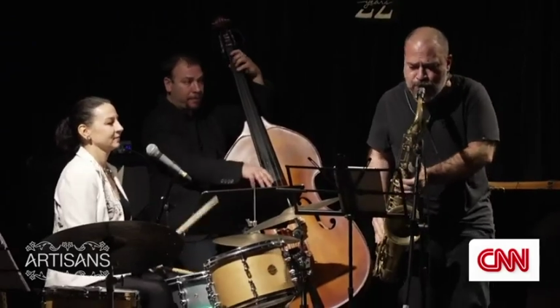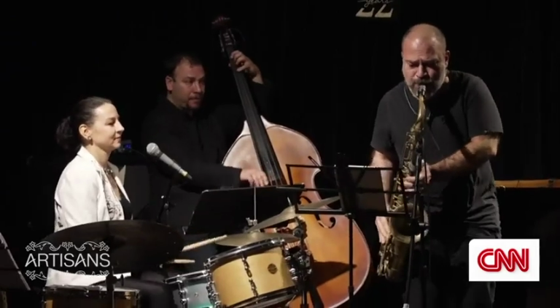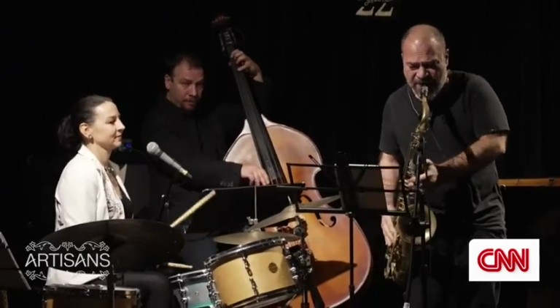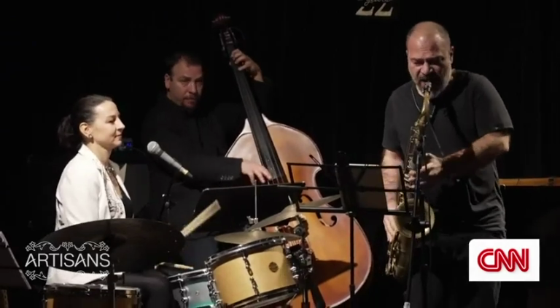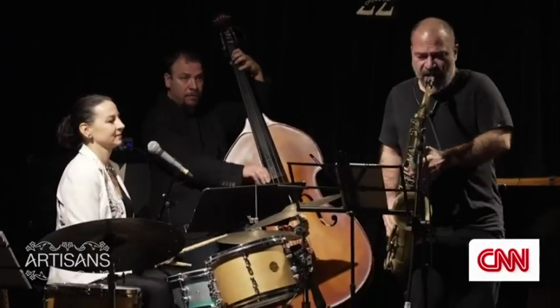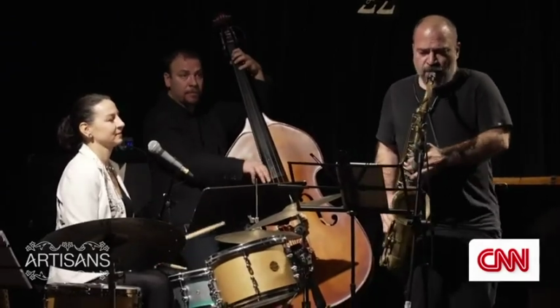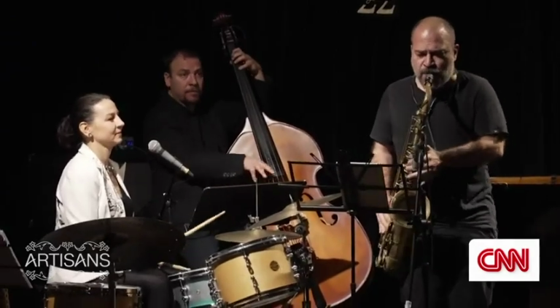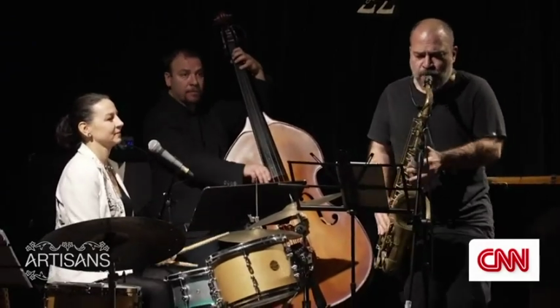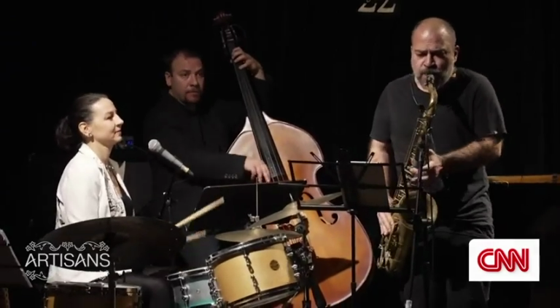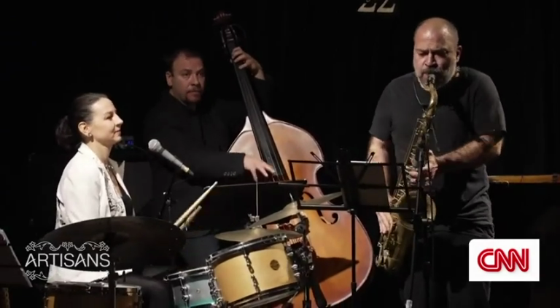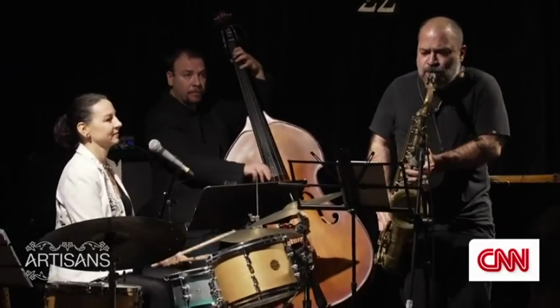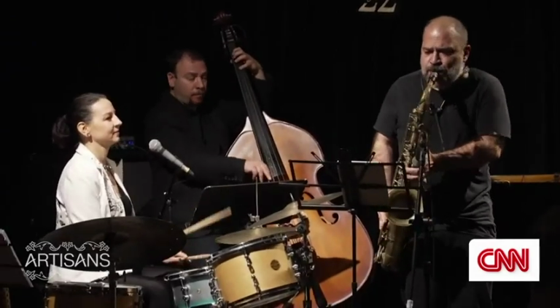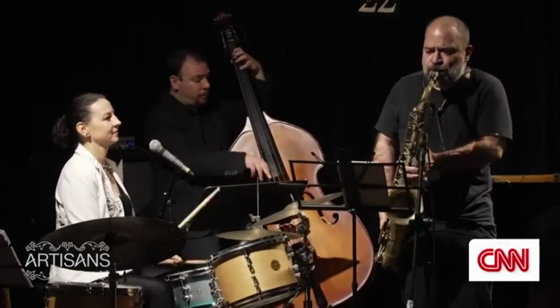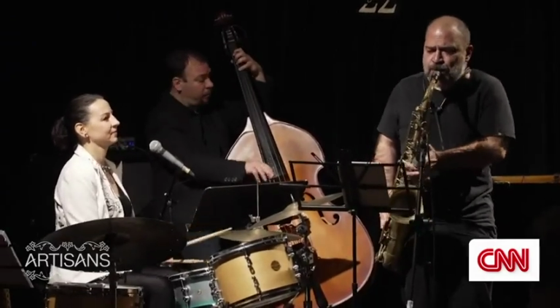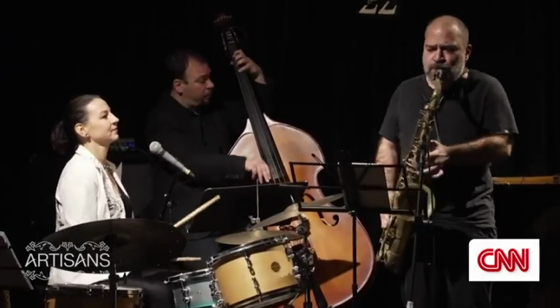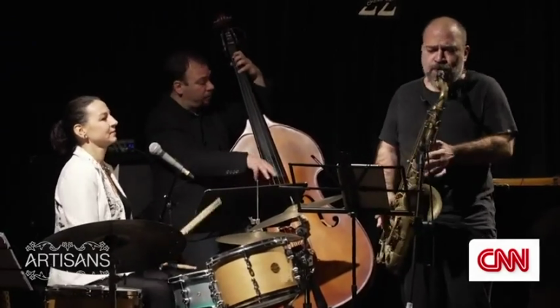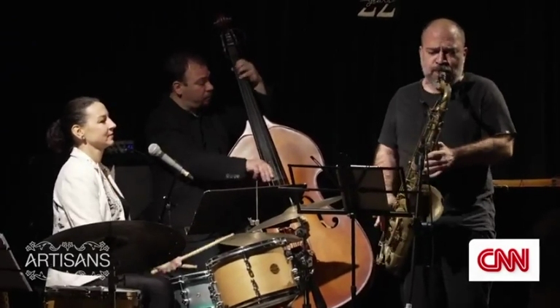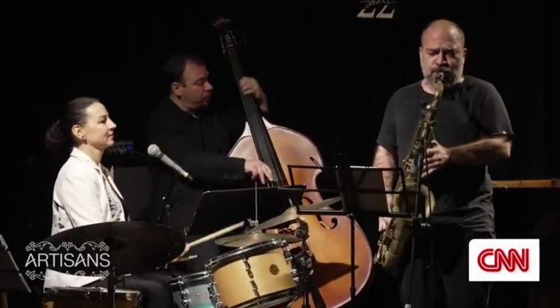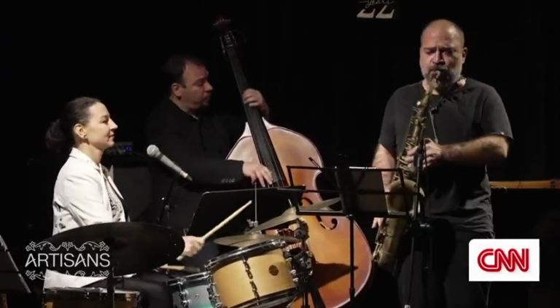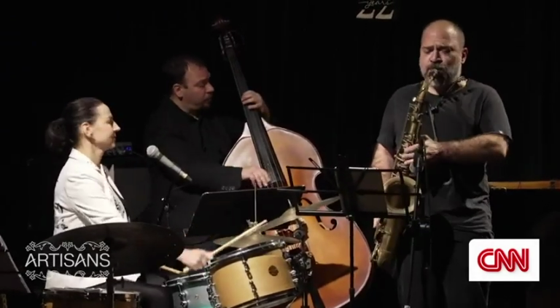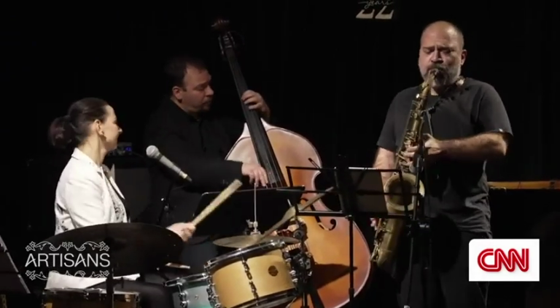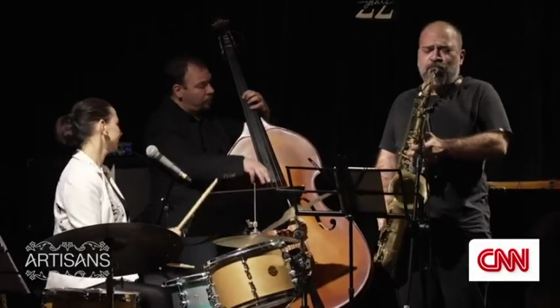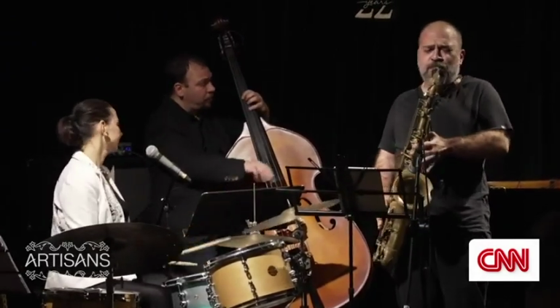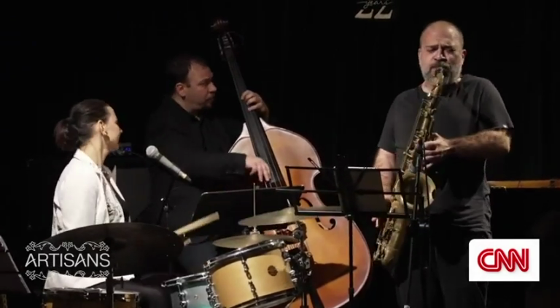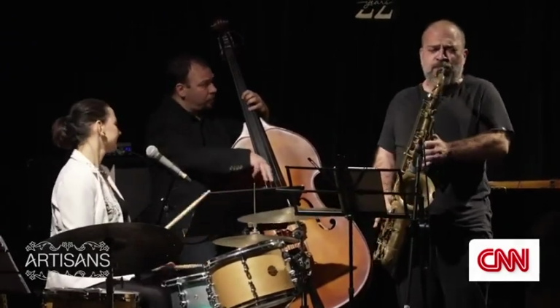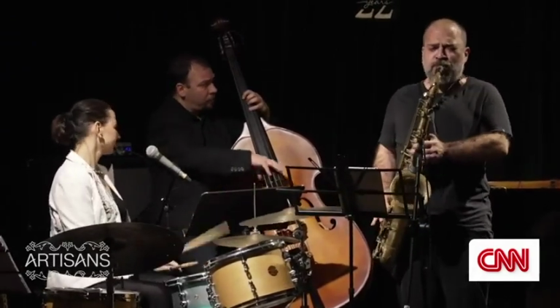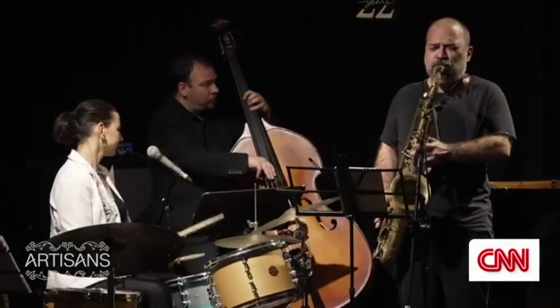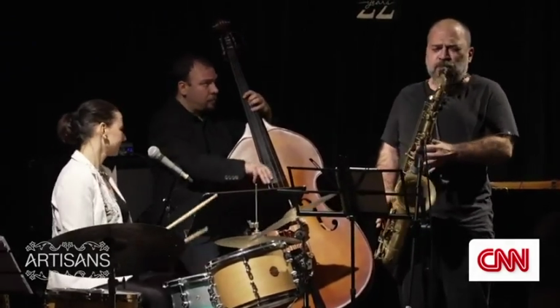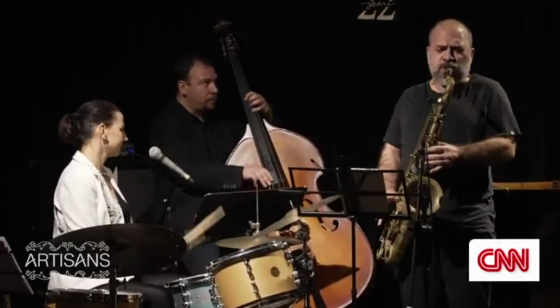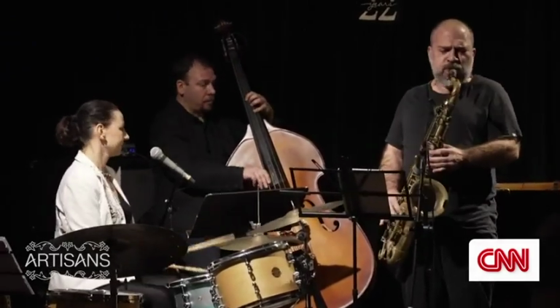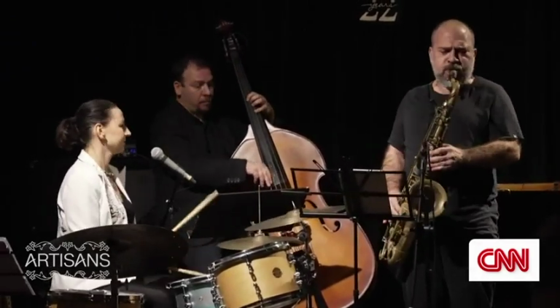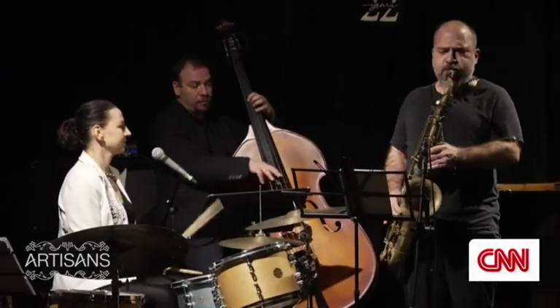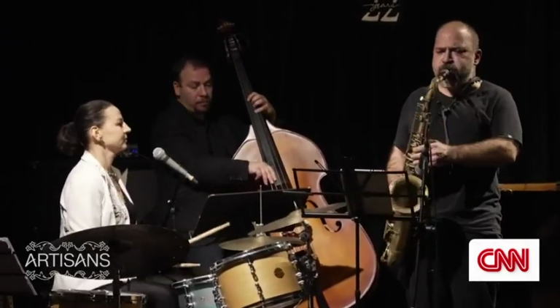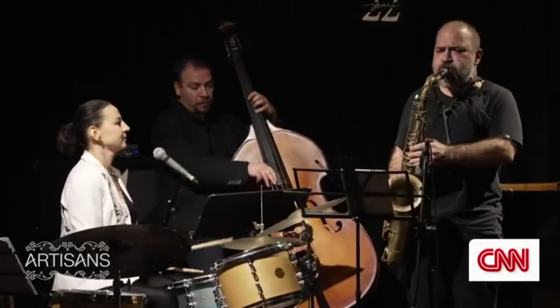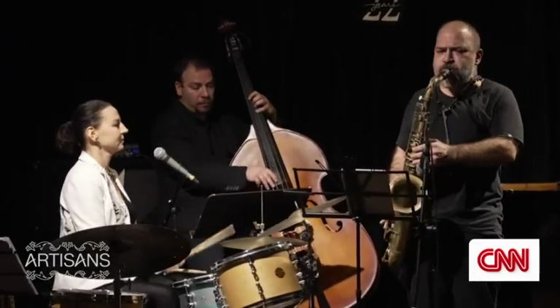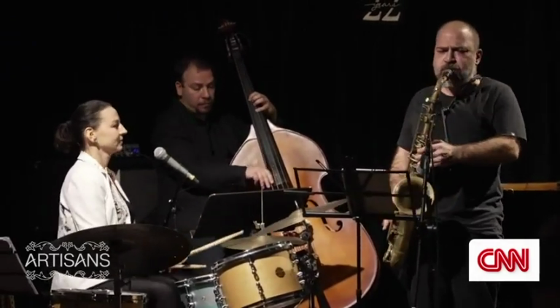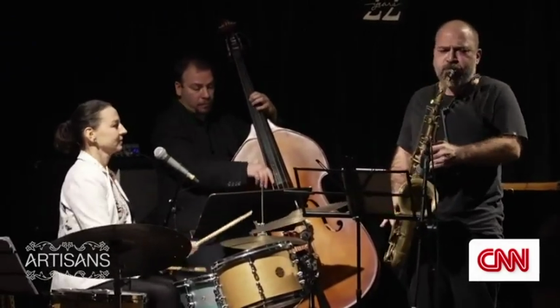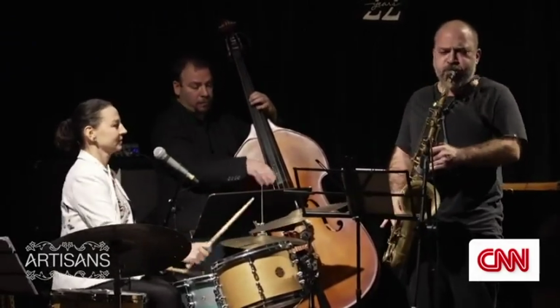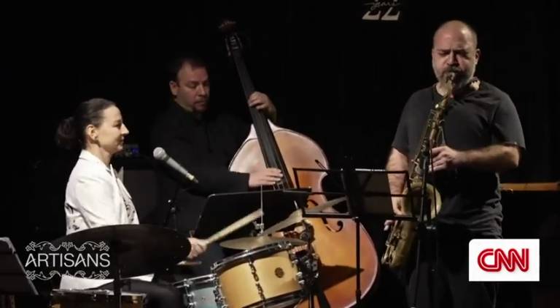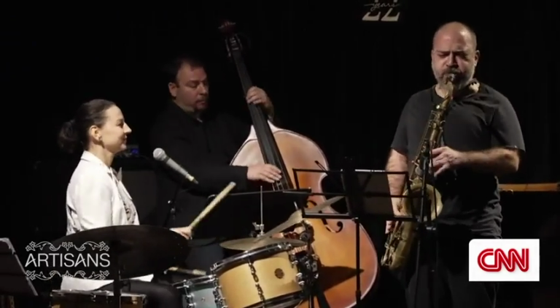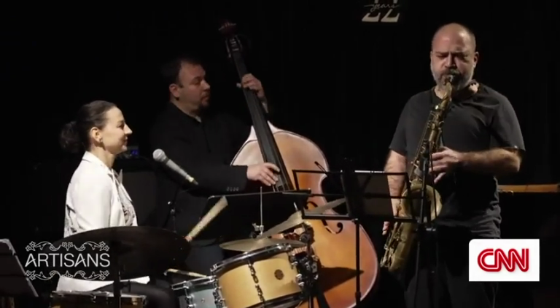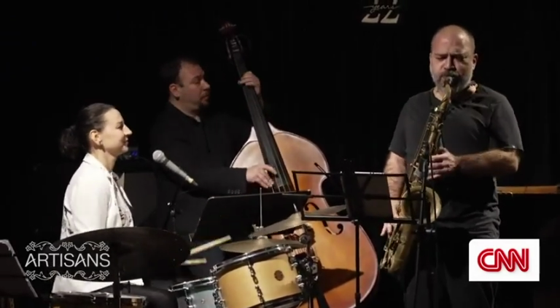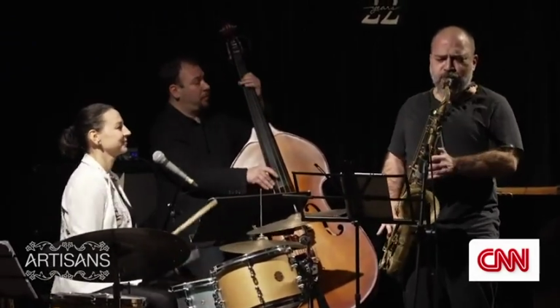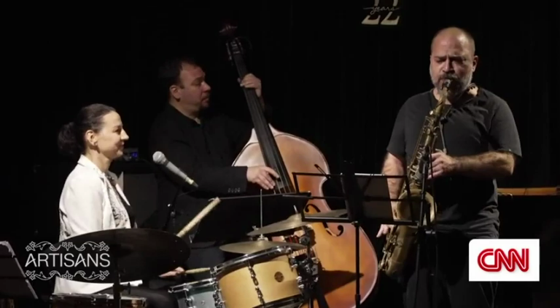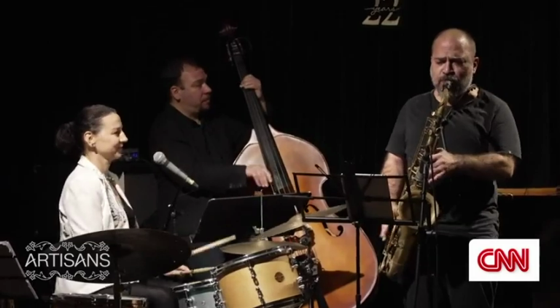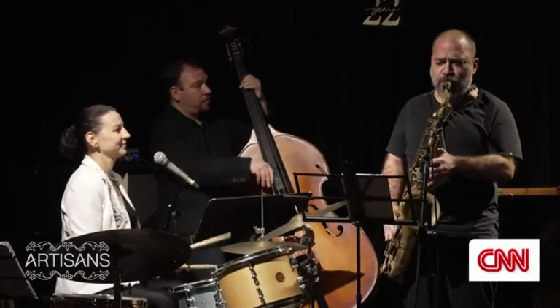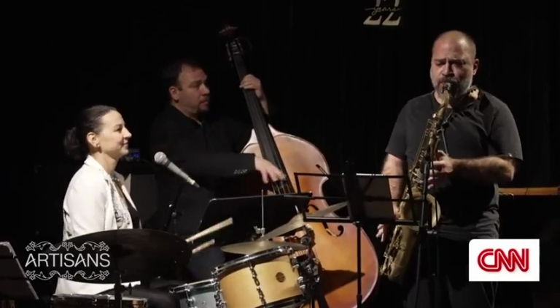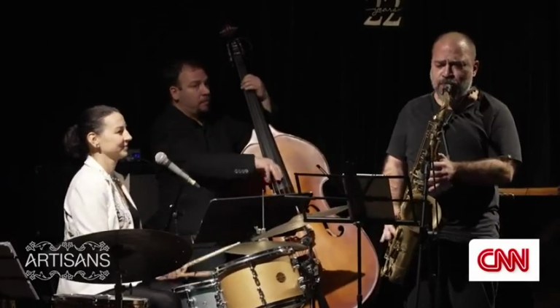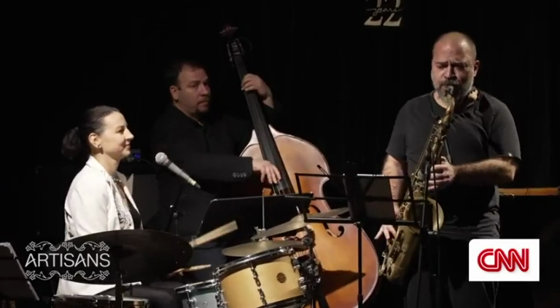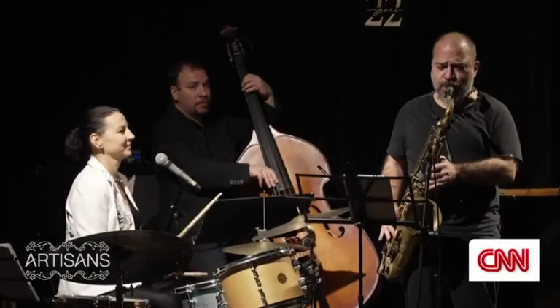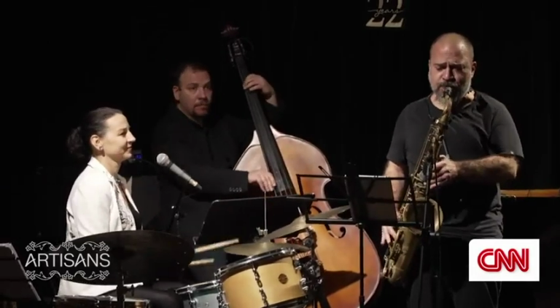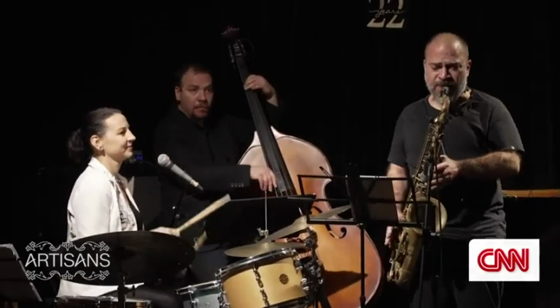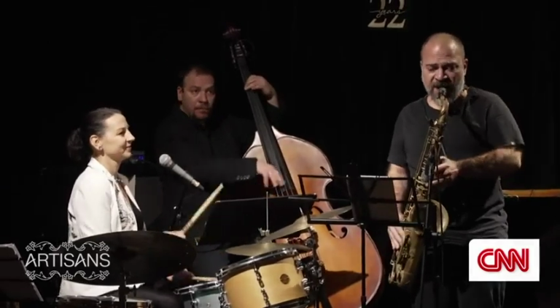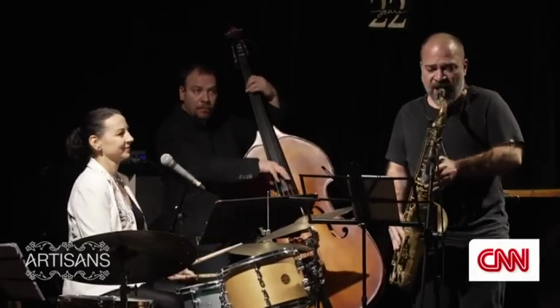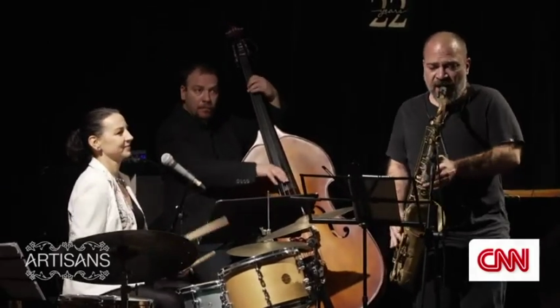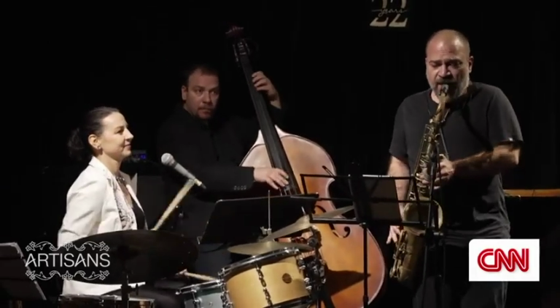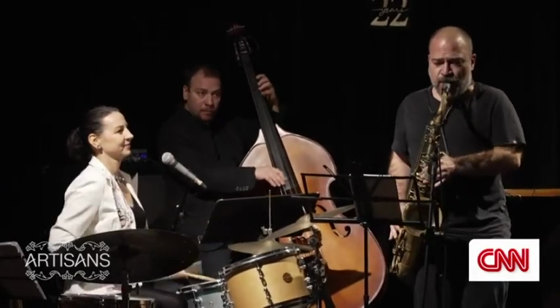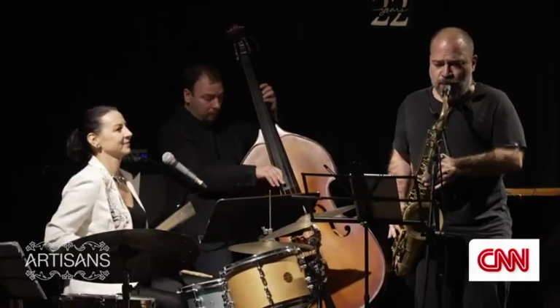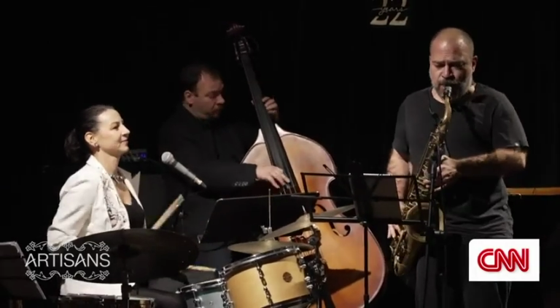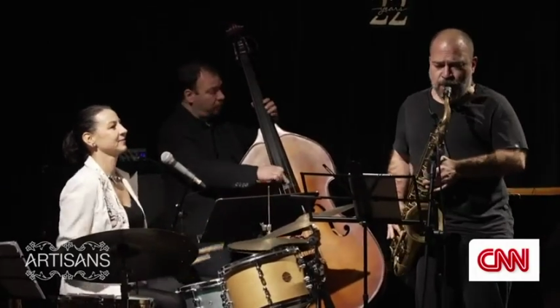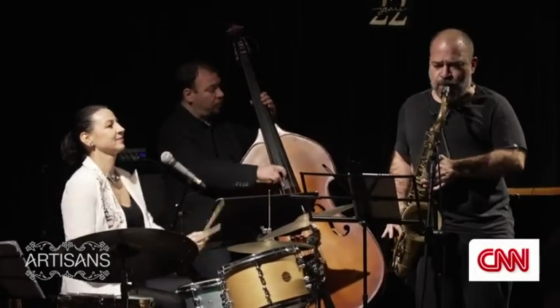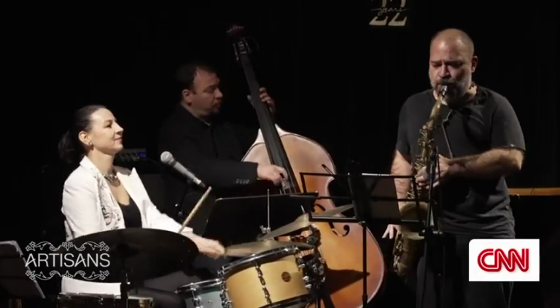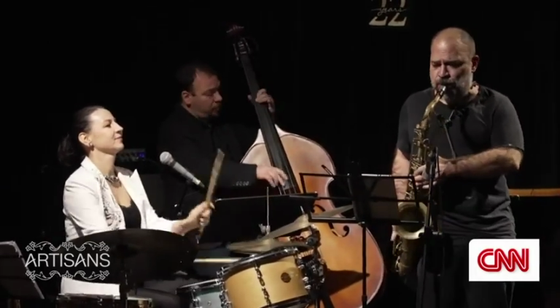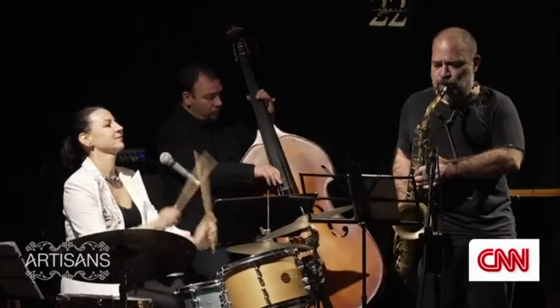I'm Monika Bulanda. I'm a musician and artist. I've been playing drums since I'm 11 years old.